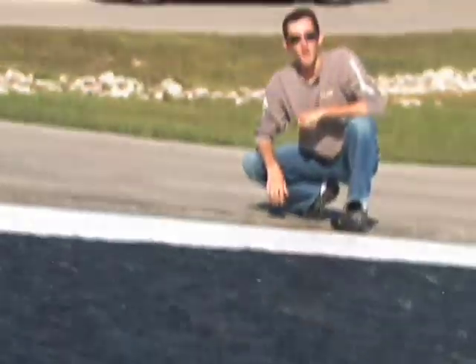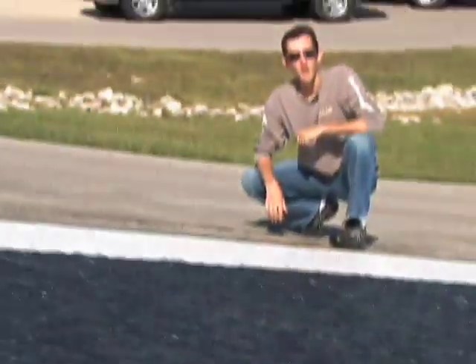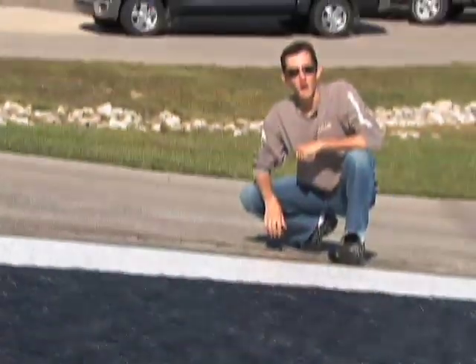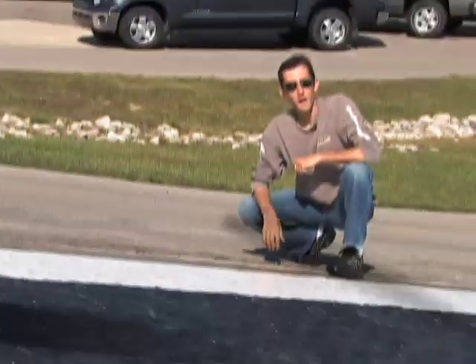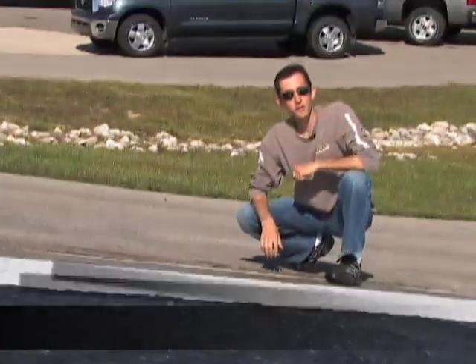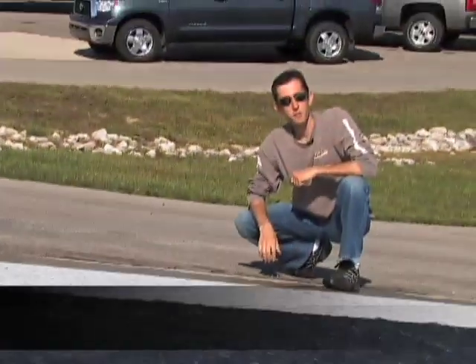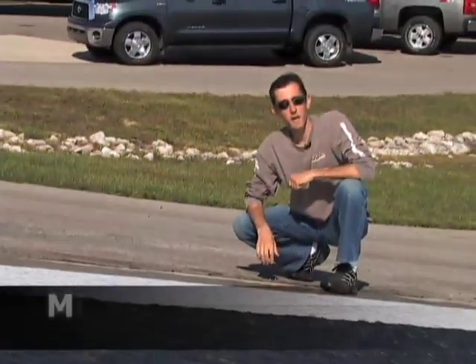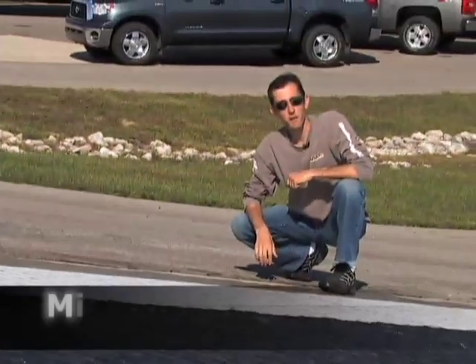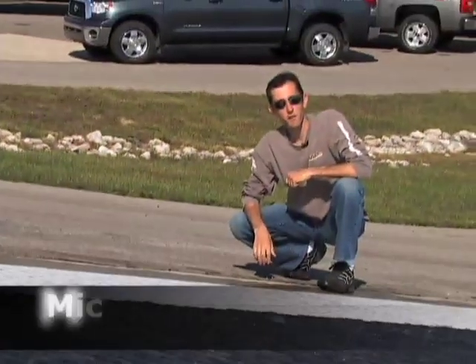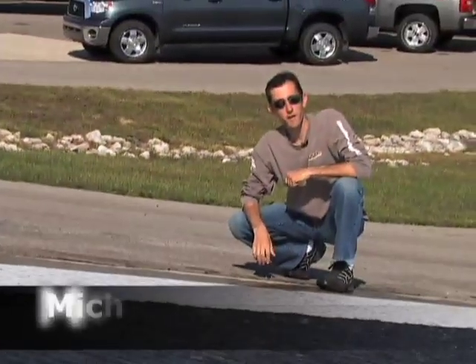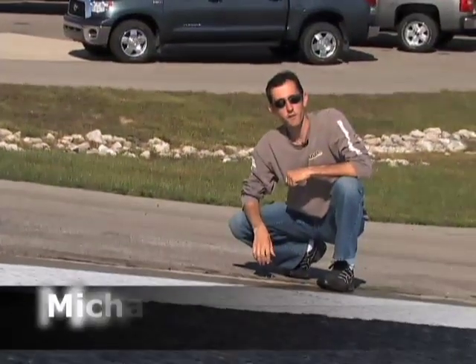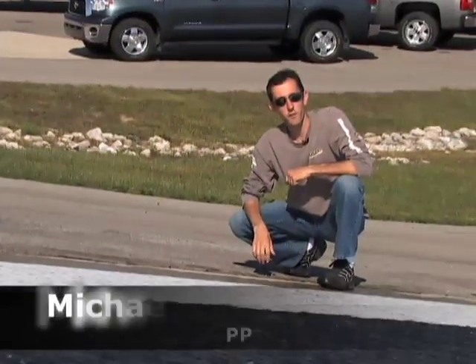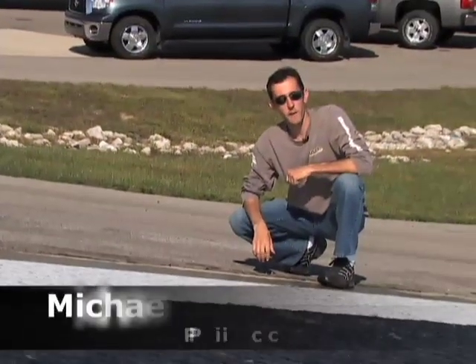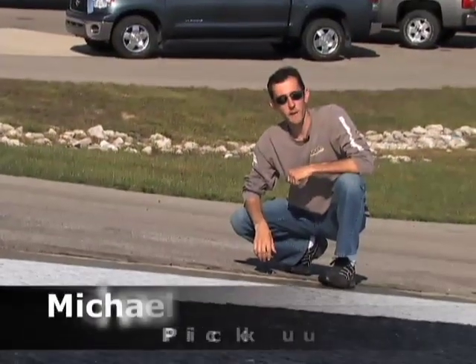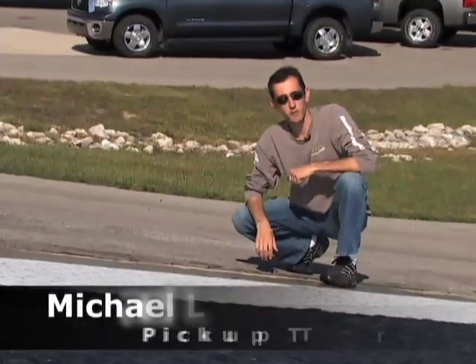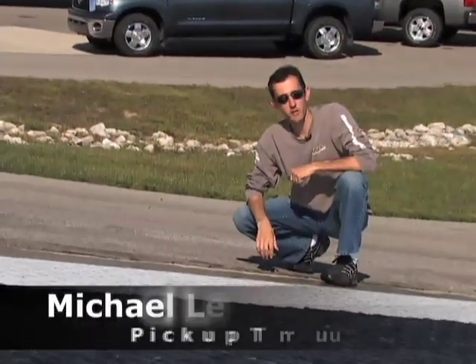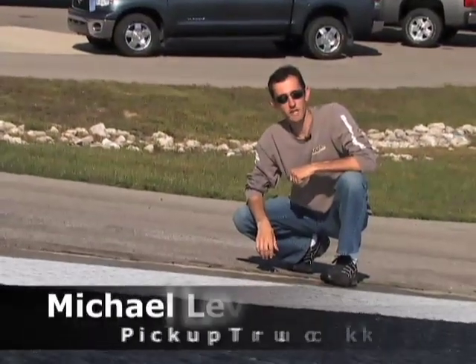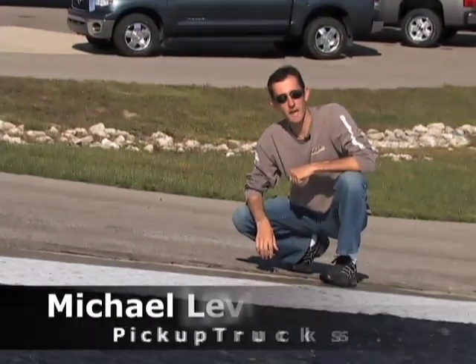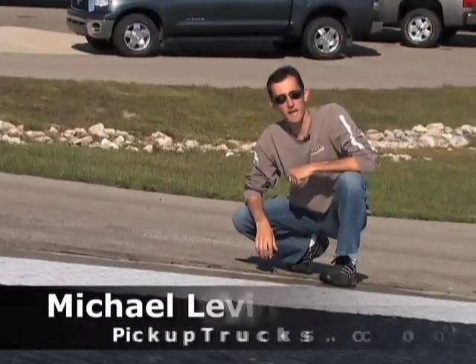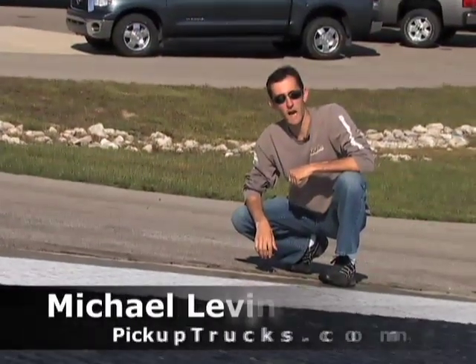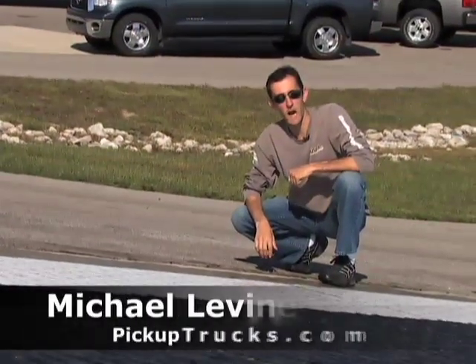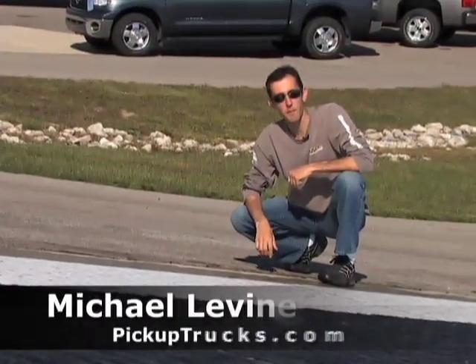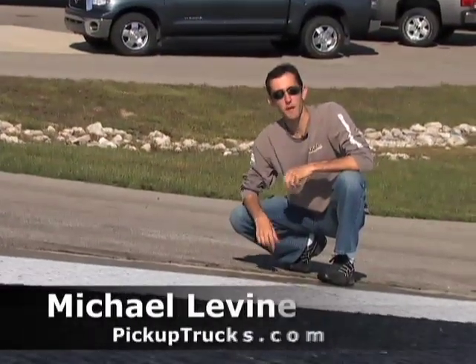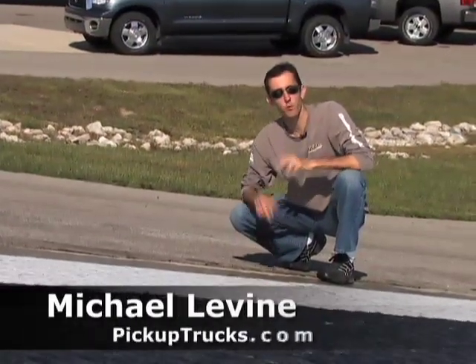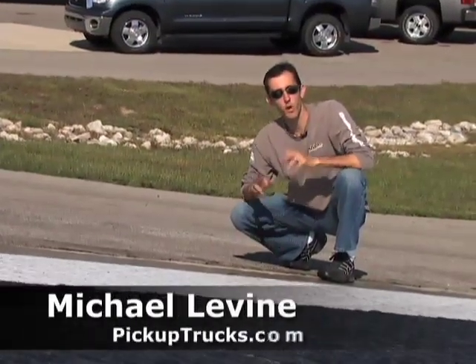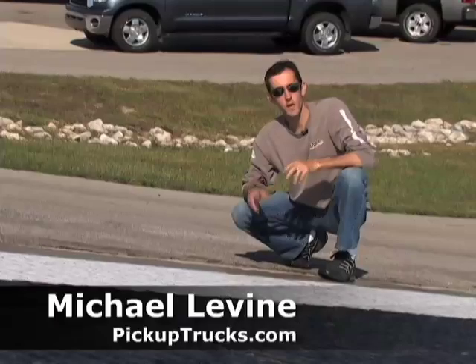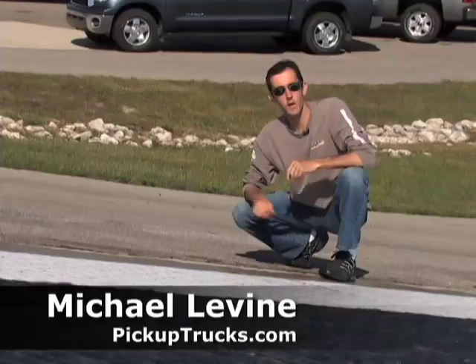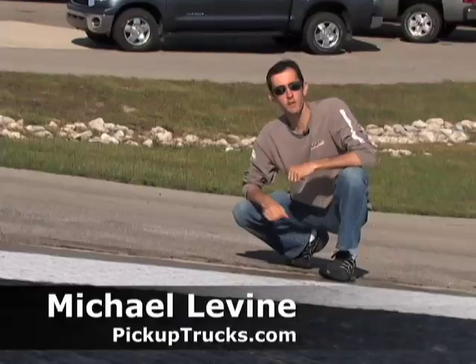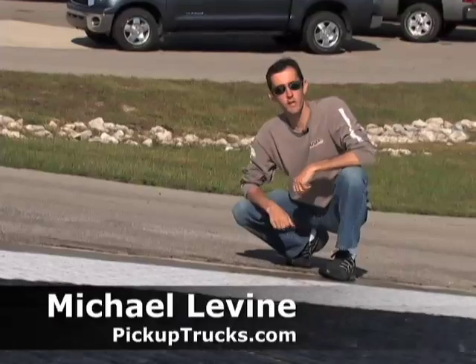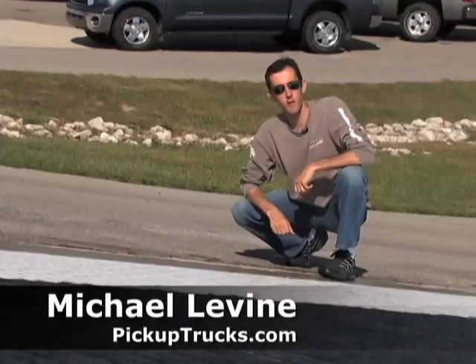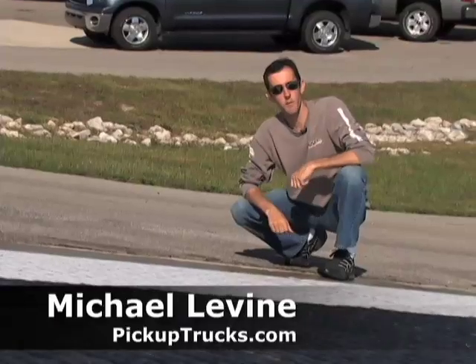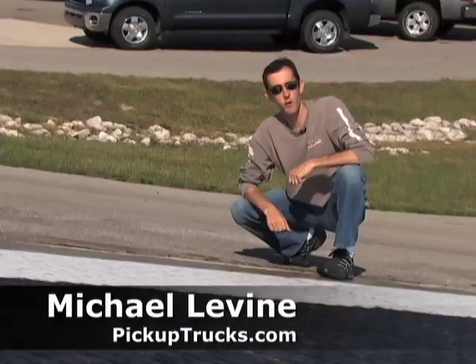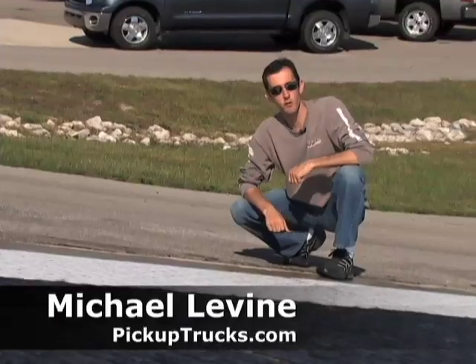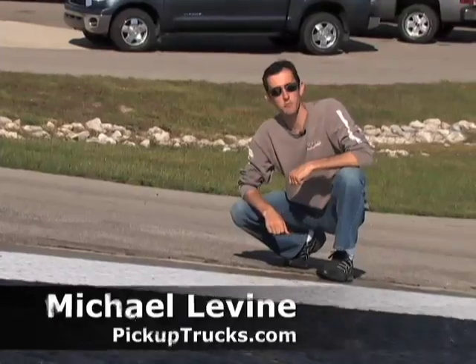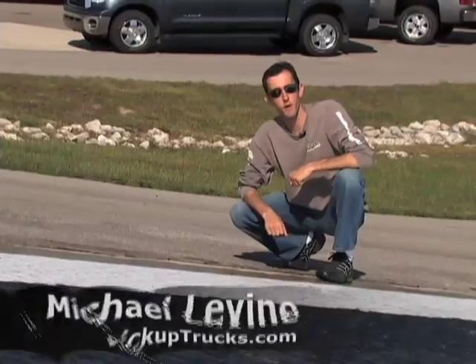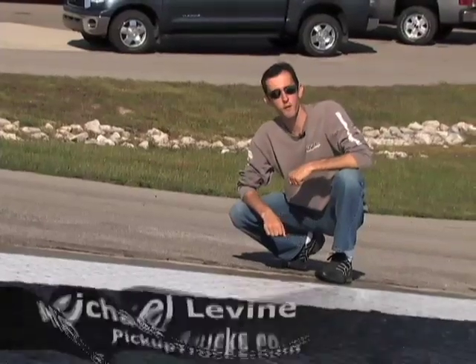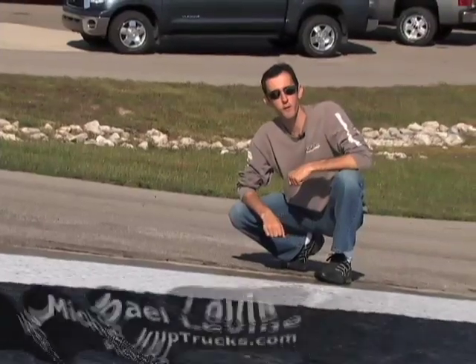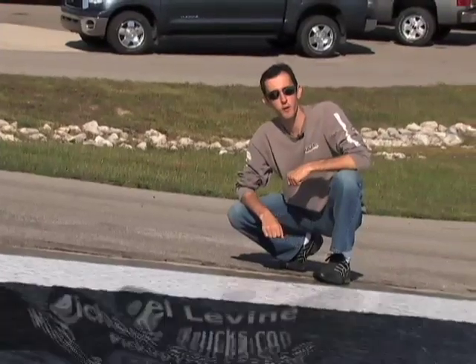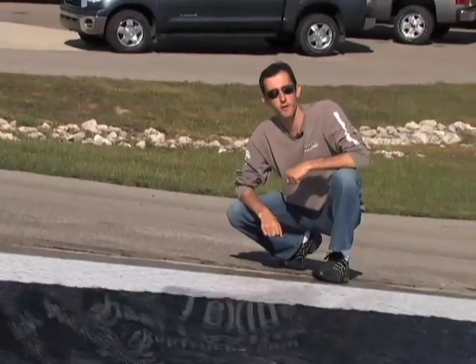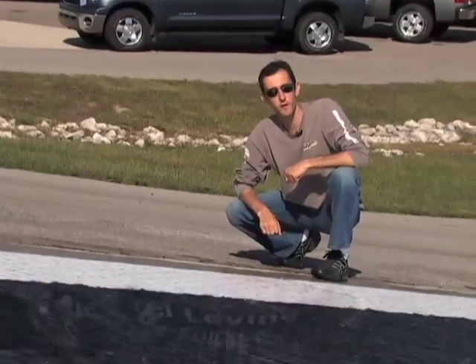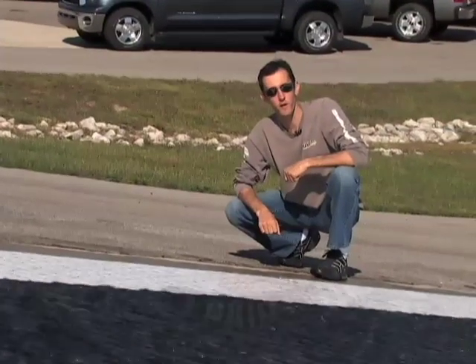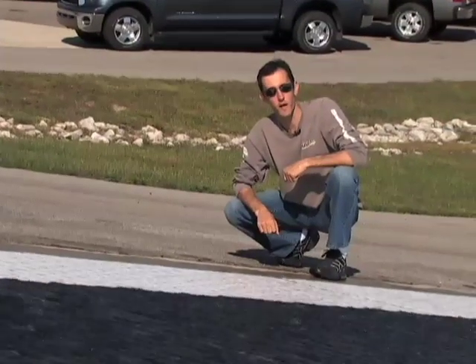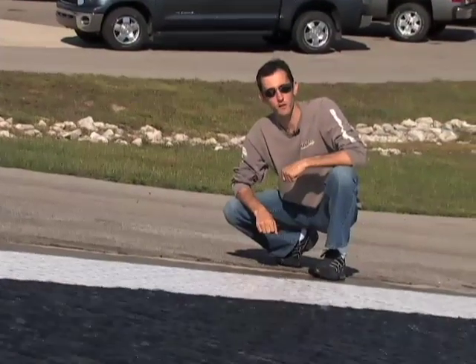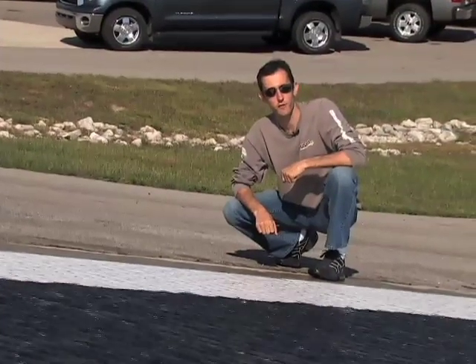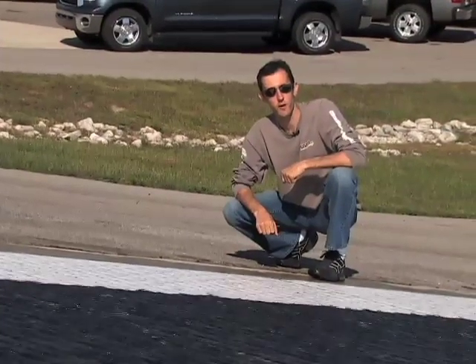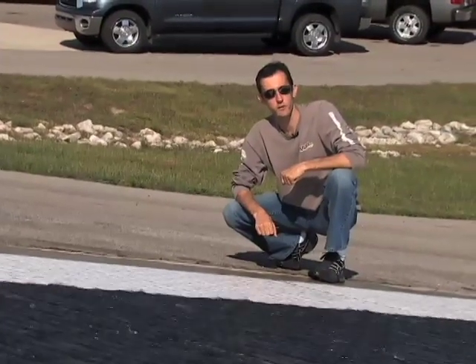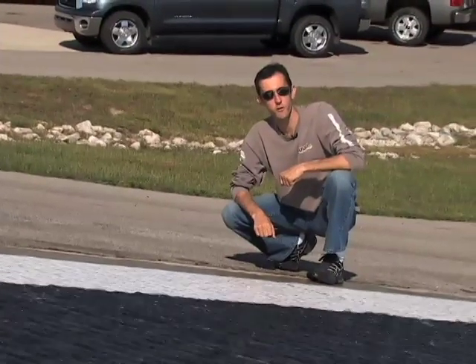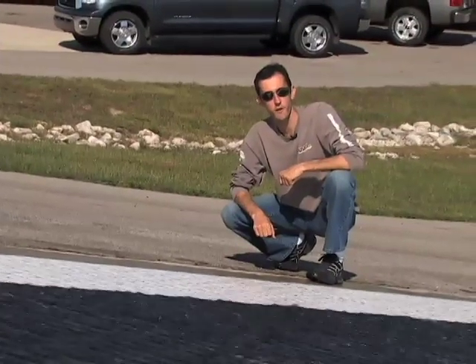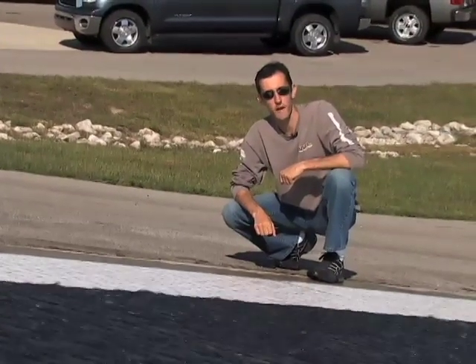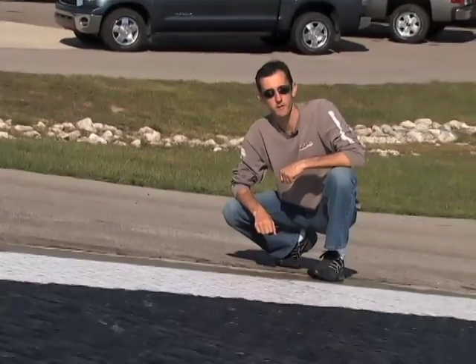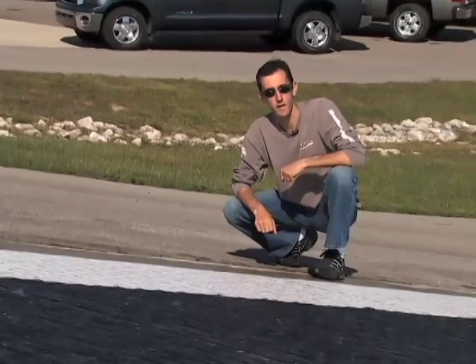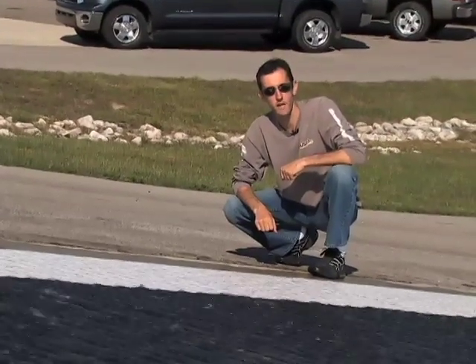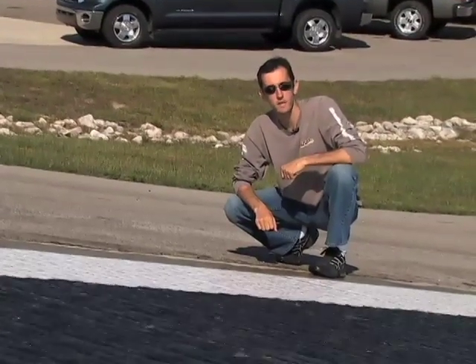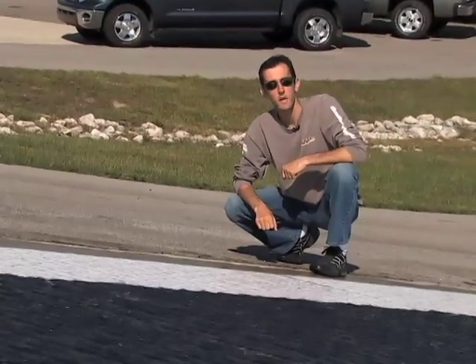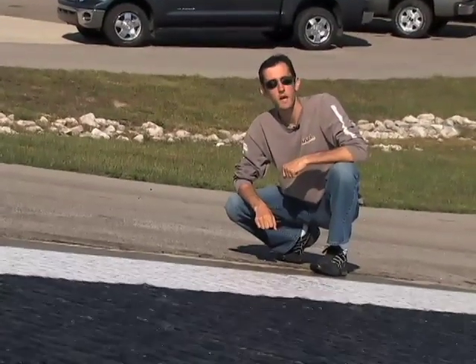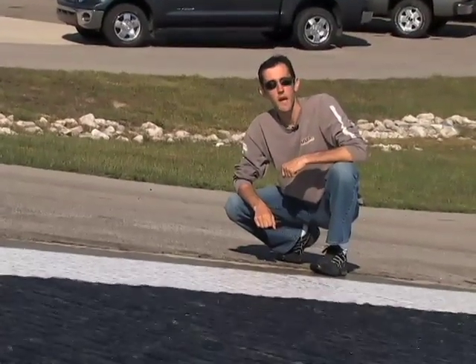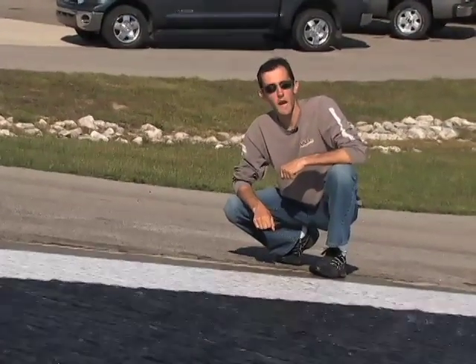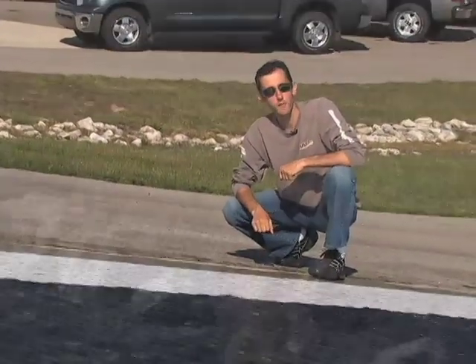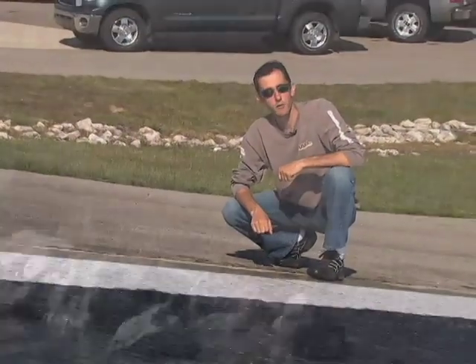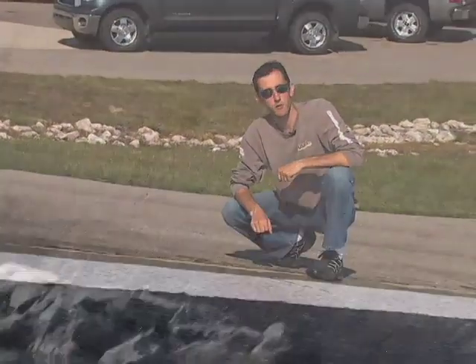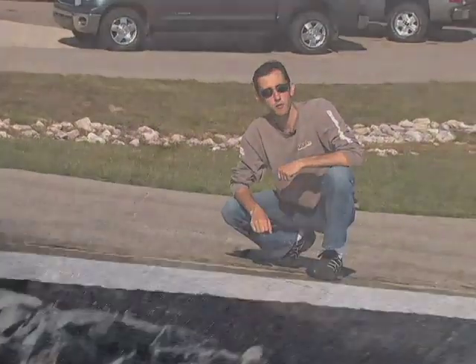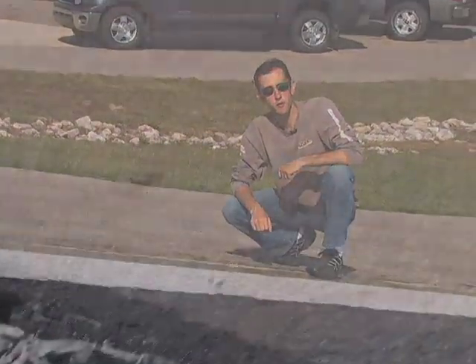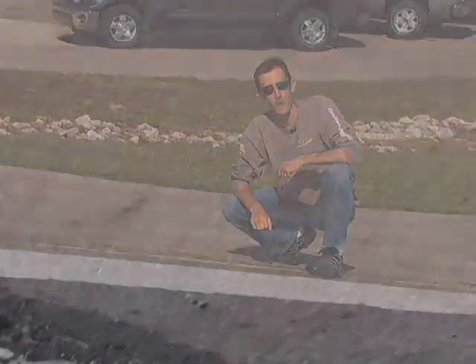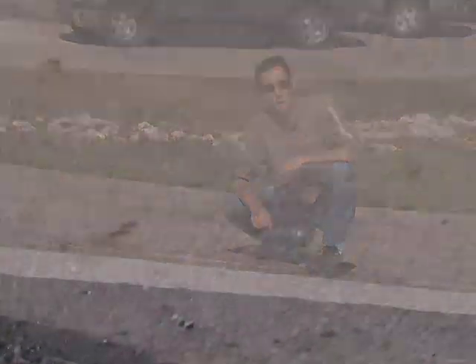Hi, this is Mike Levine from PickupTrucks.com and we're here at General Motors Milford Proving Grounds for our 2008 half-ton shootout.